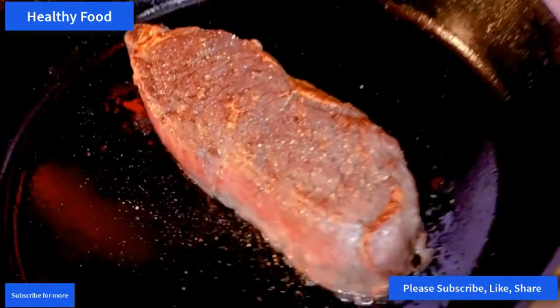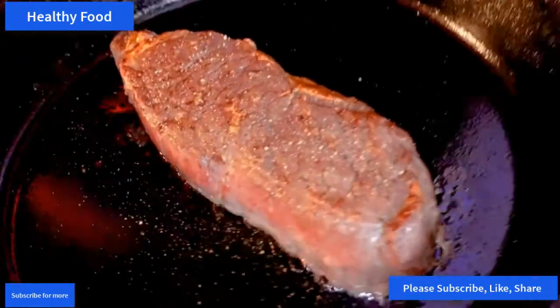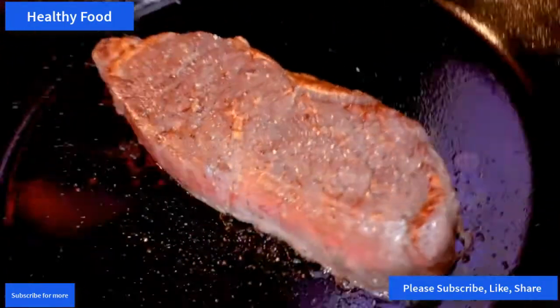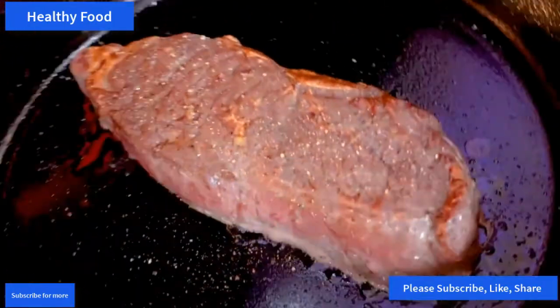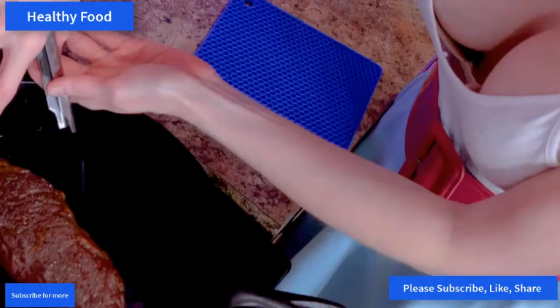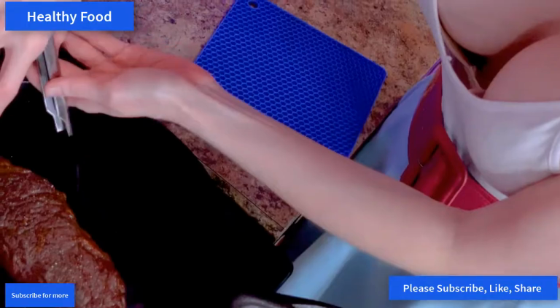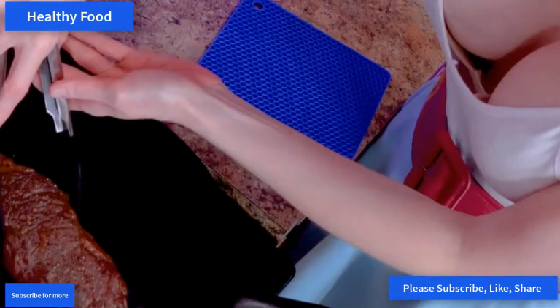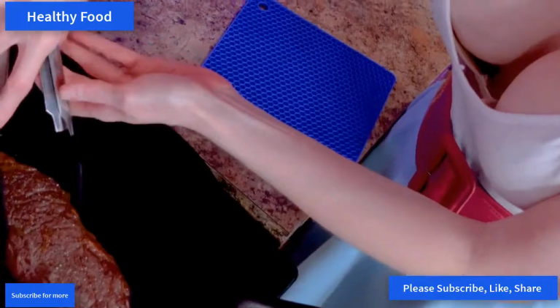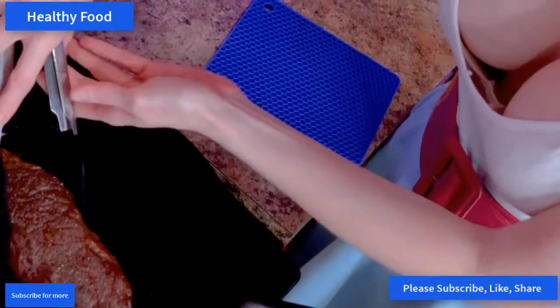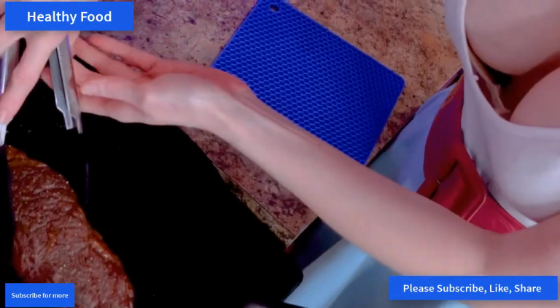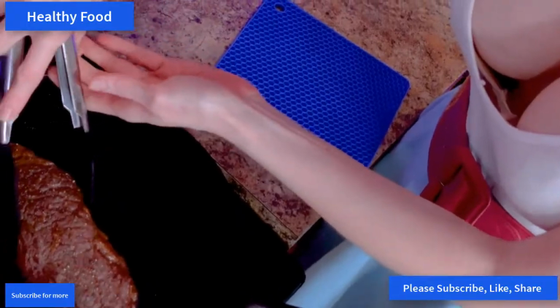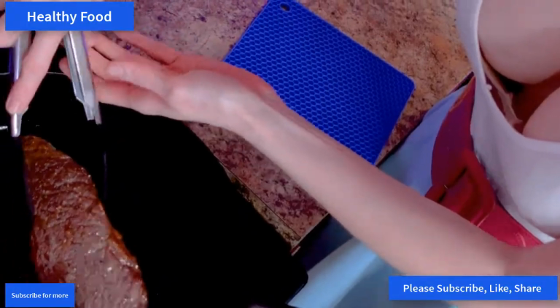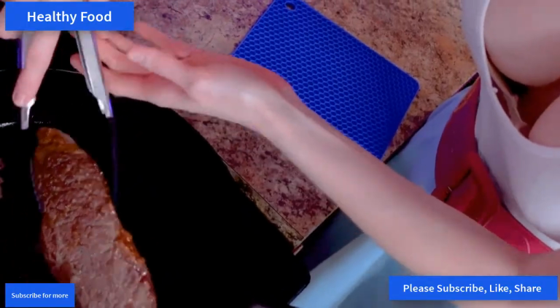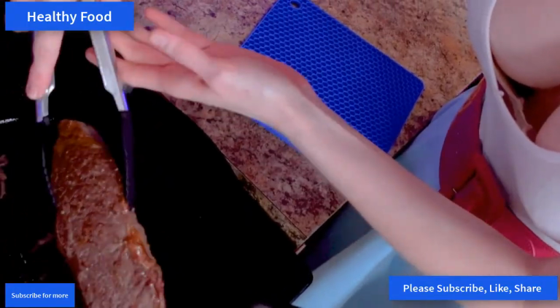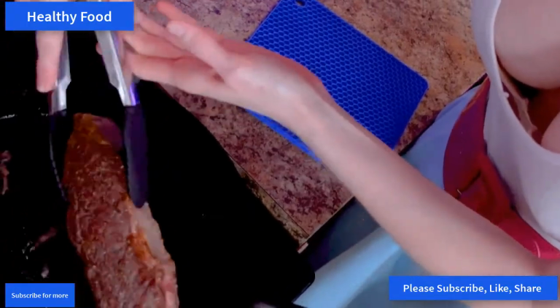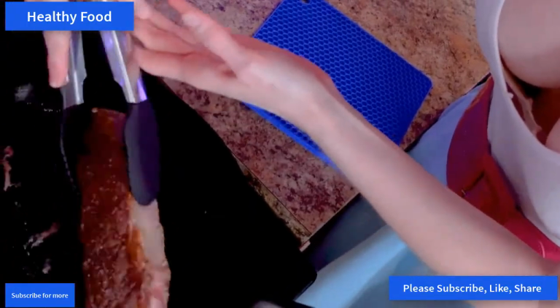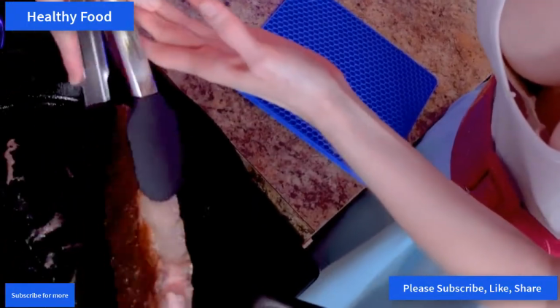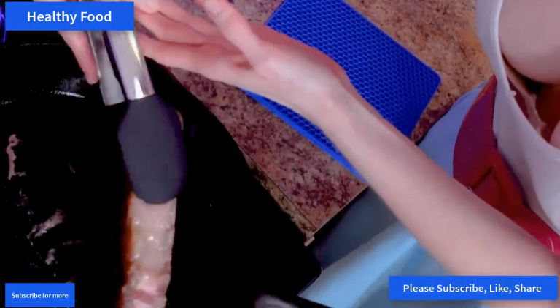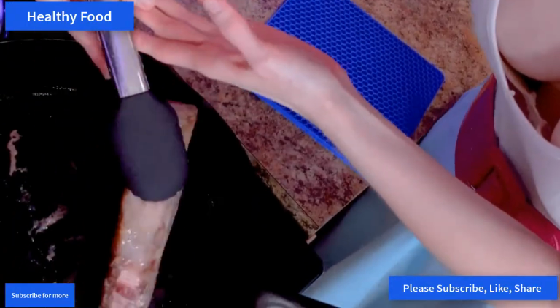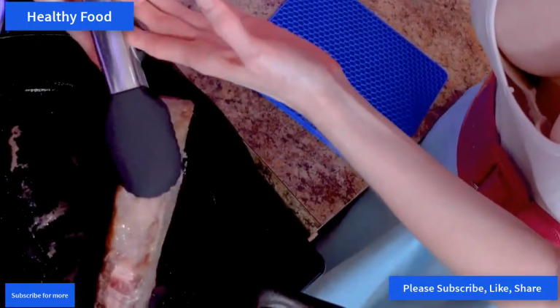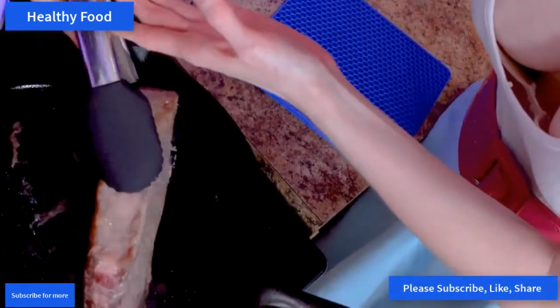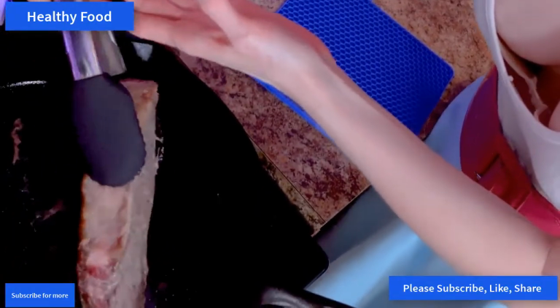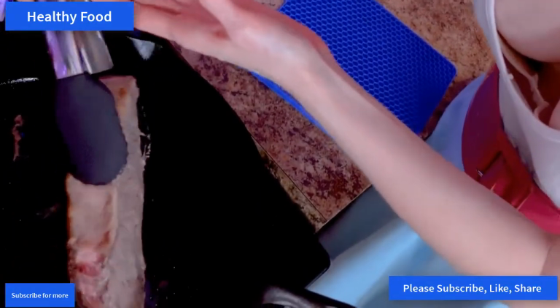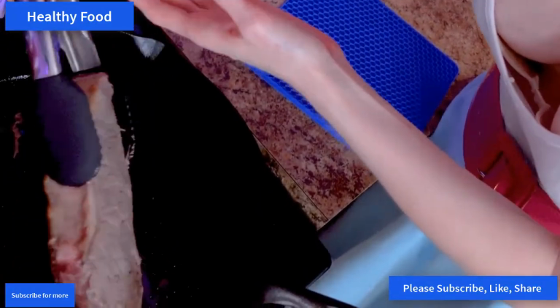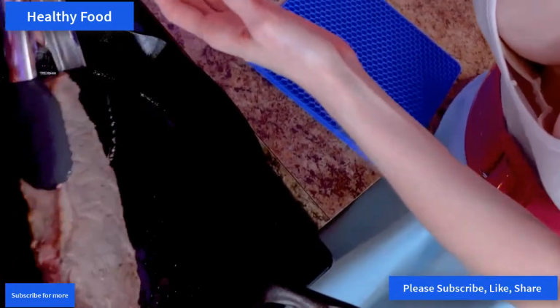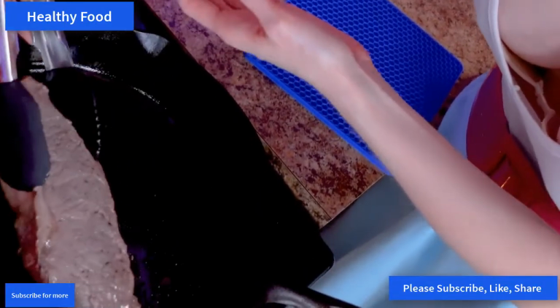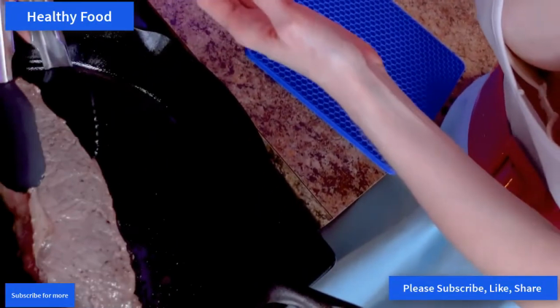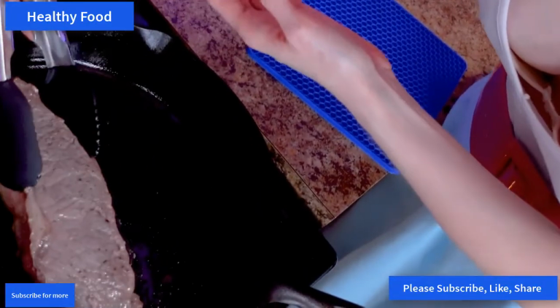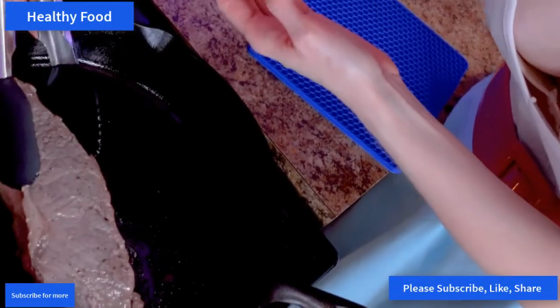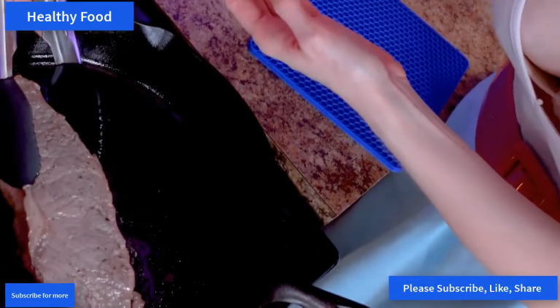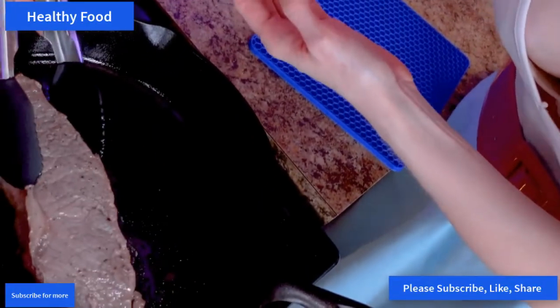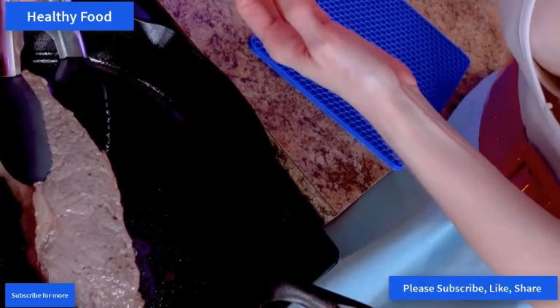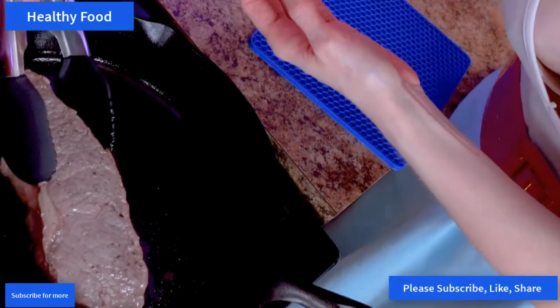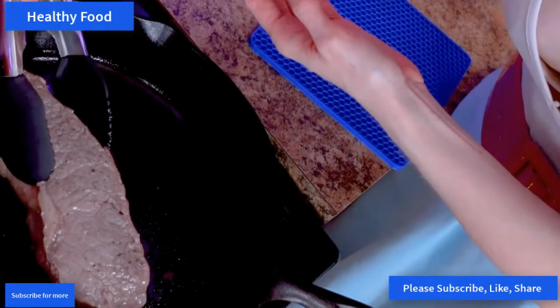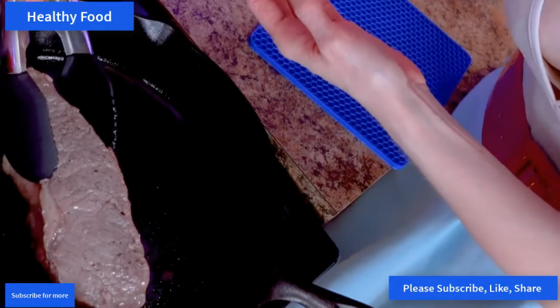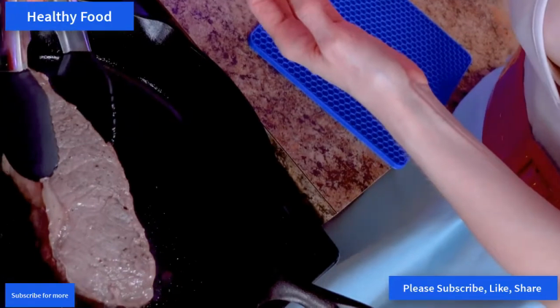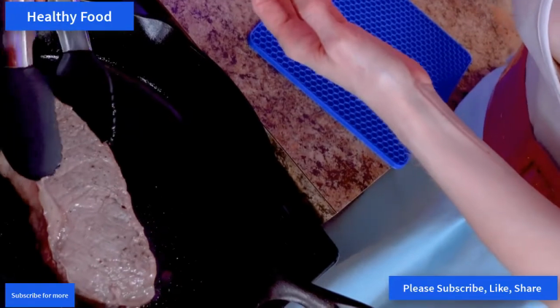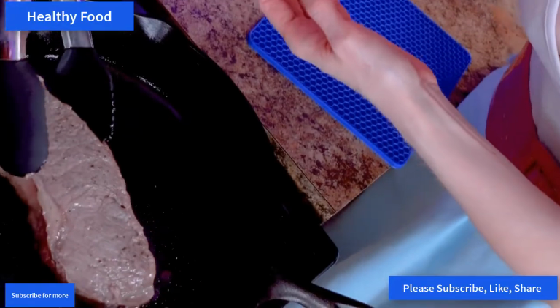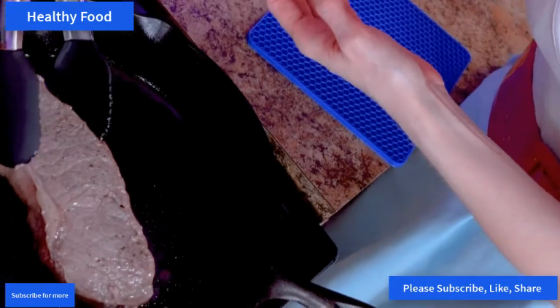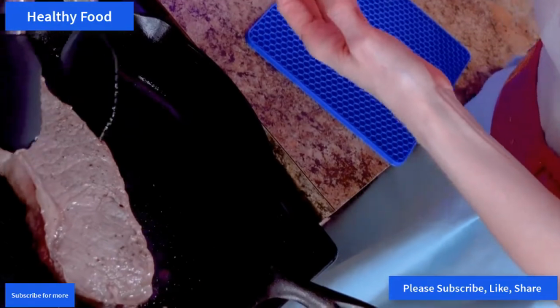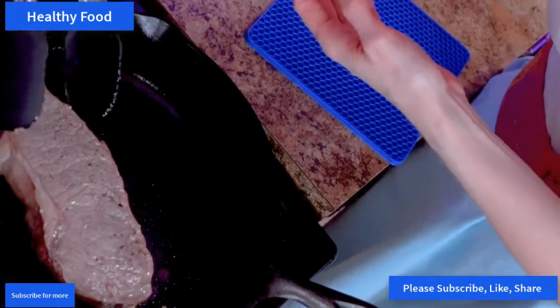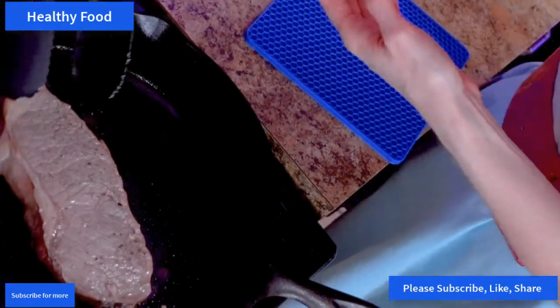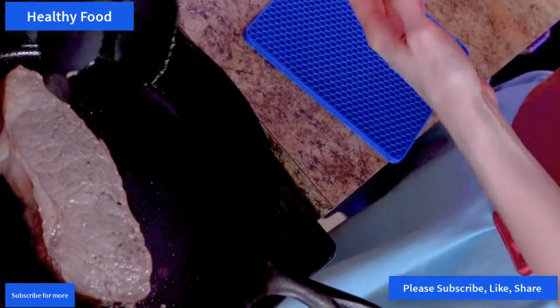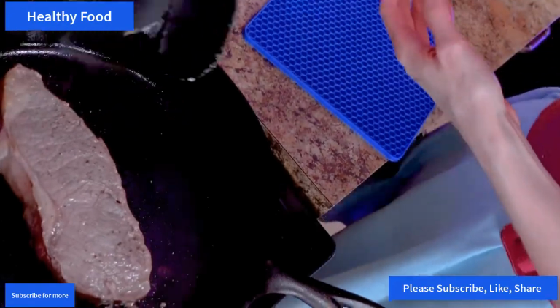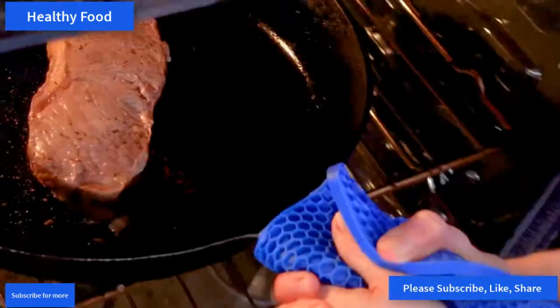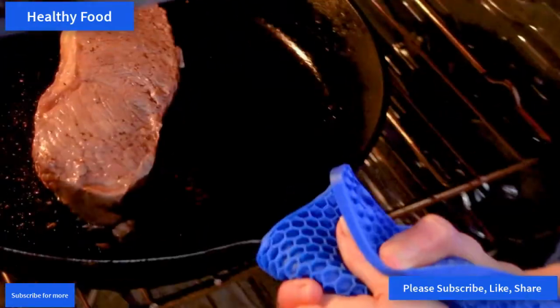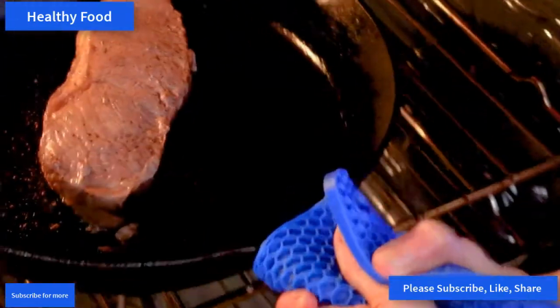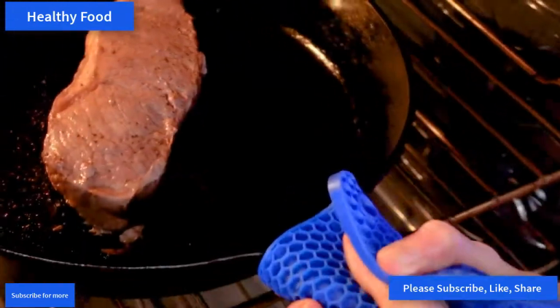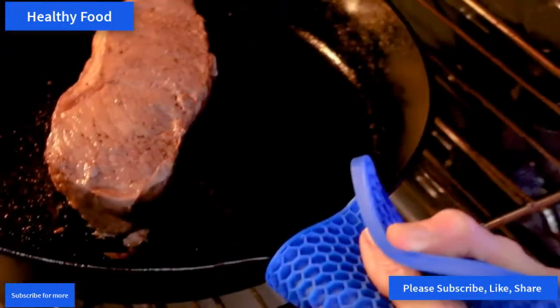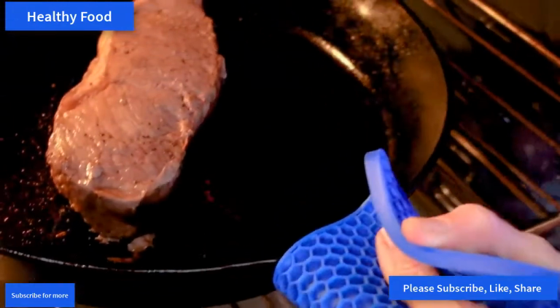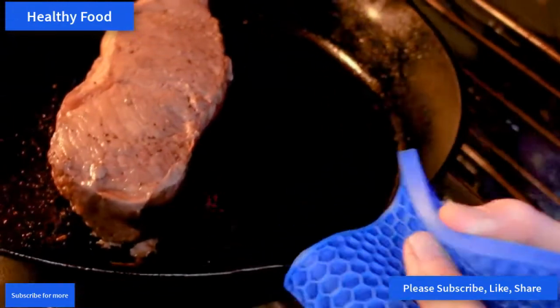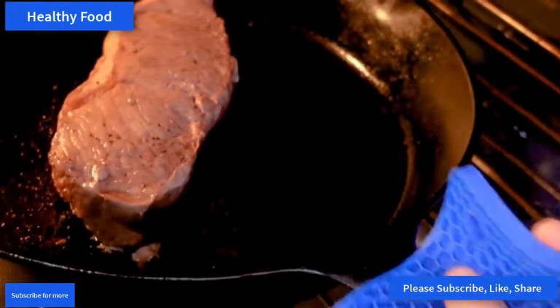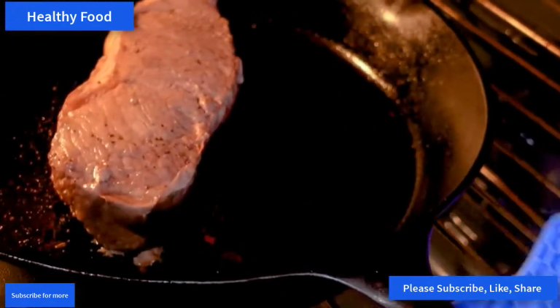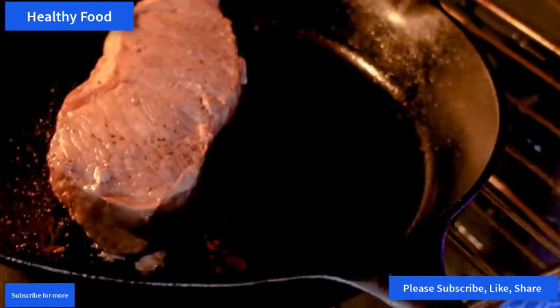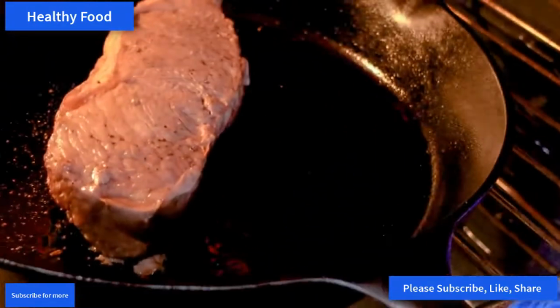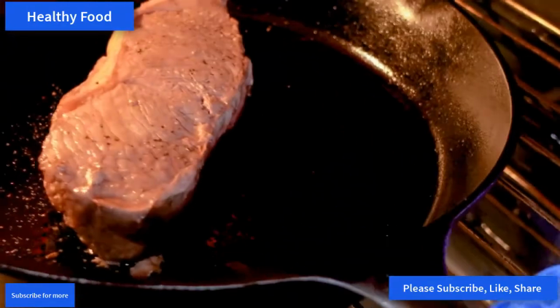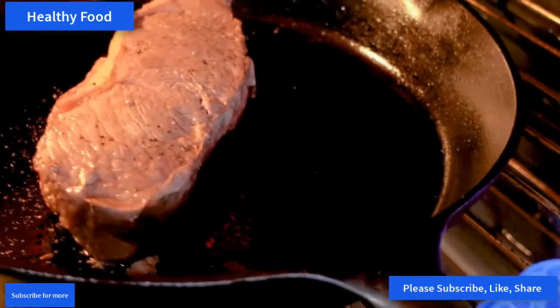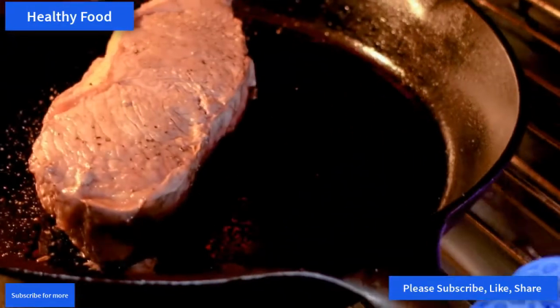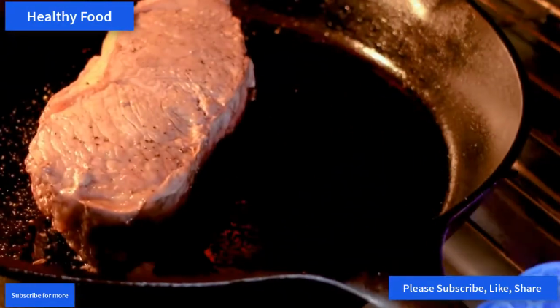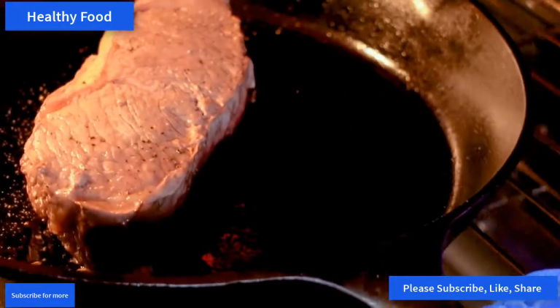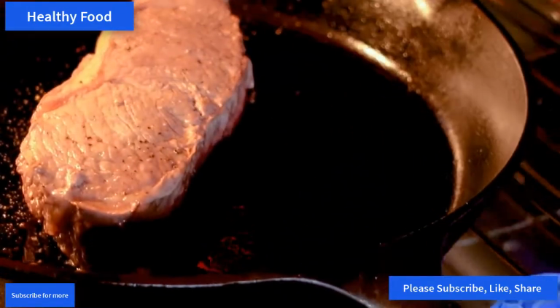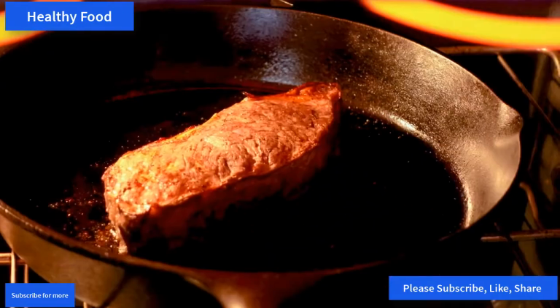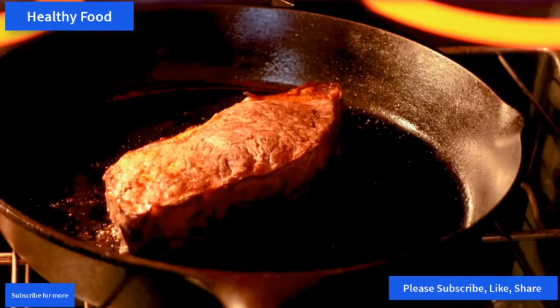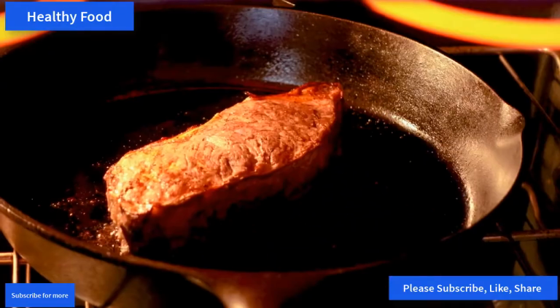After four minutes, pull it out of the oven, flip the steak over, and stick it back in for another four minutes.